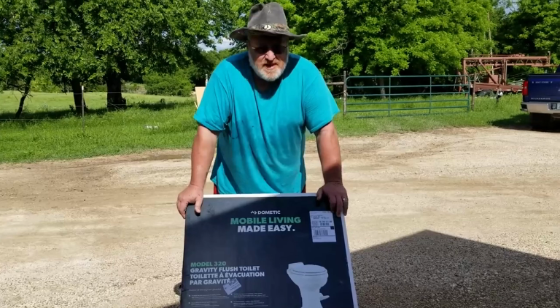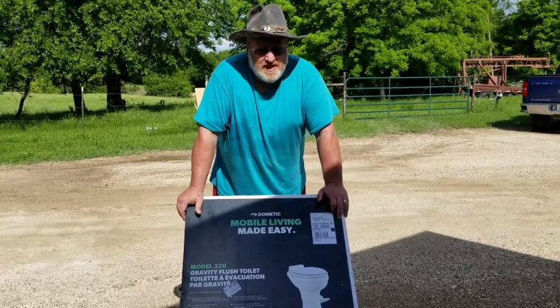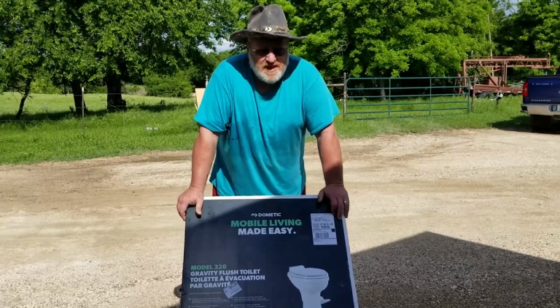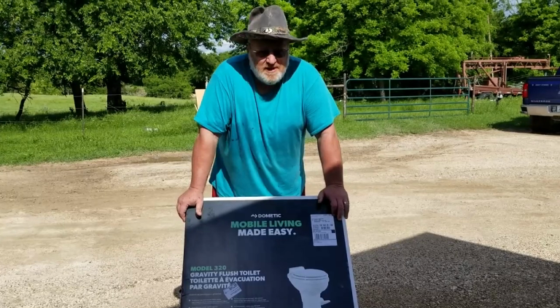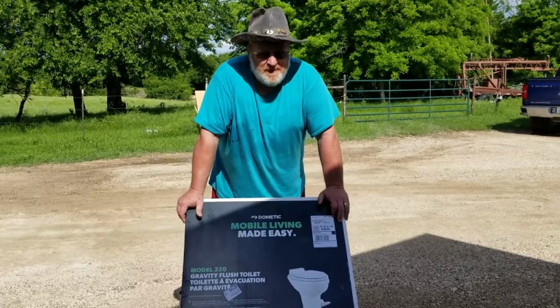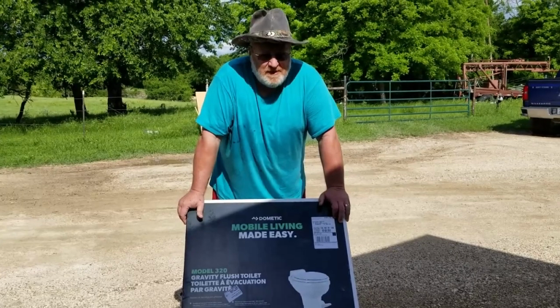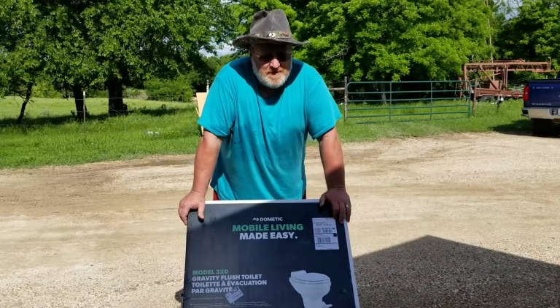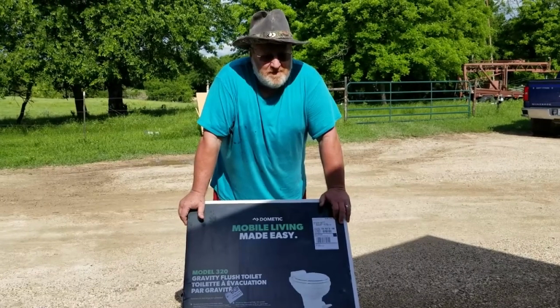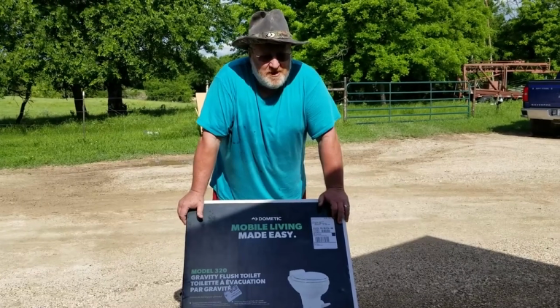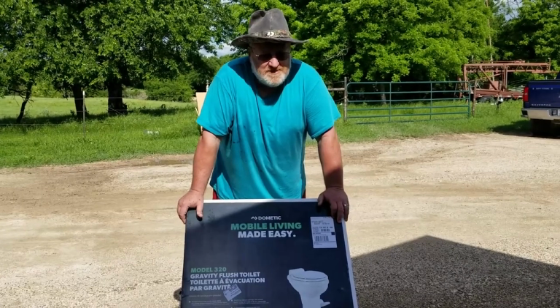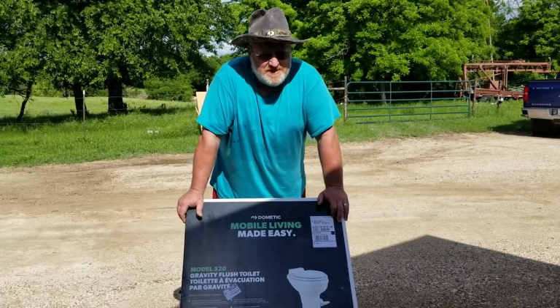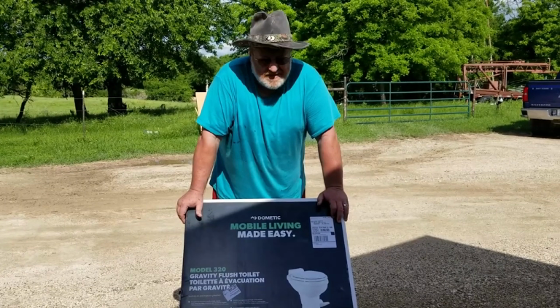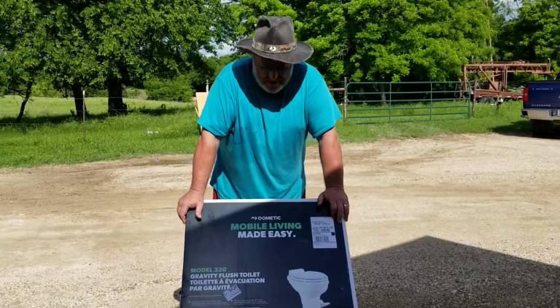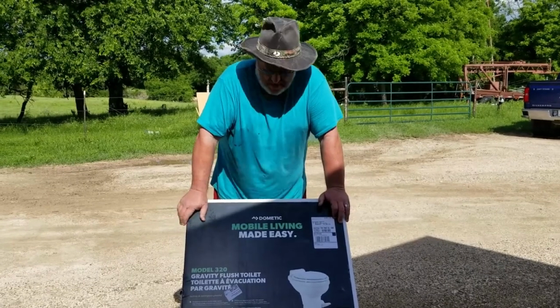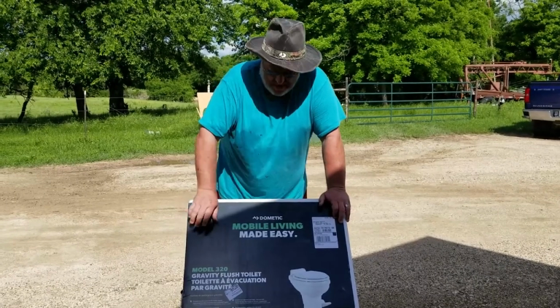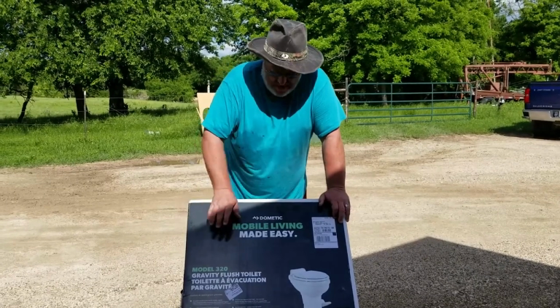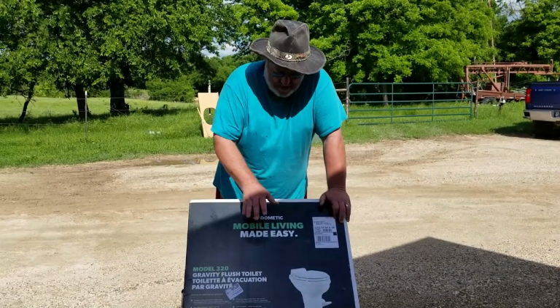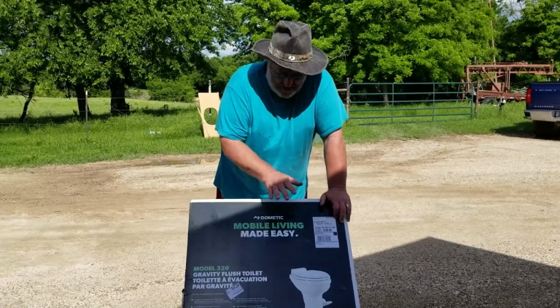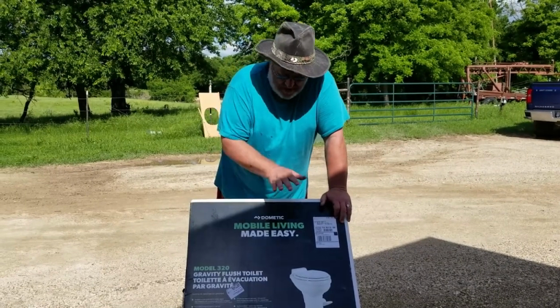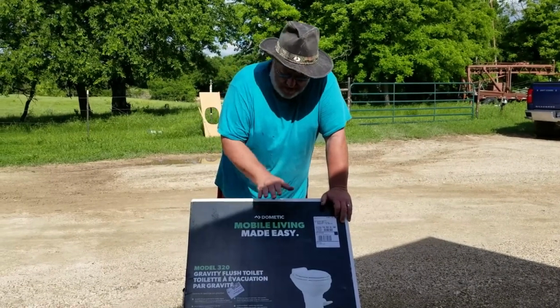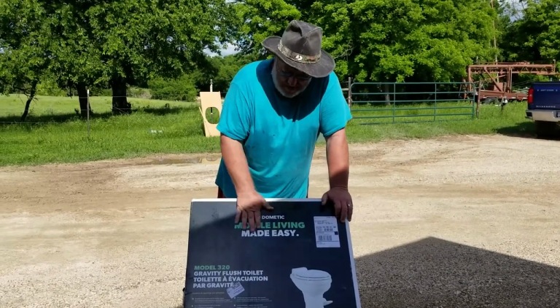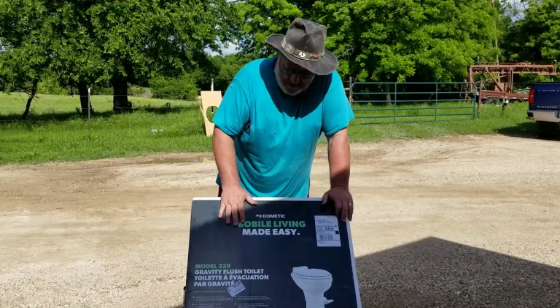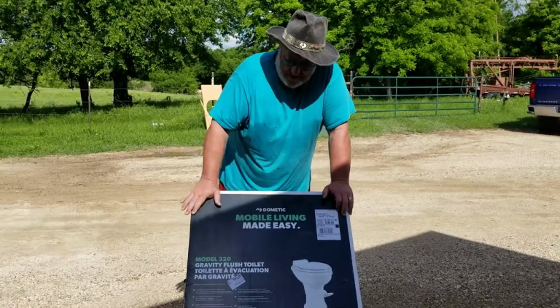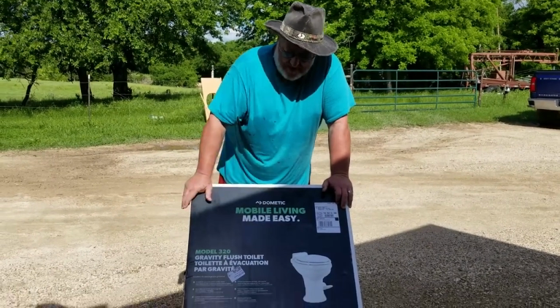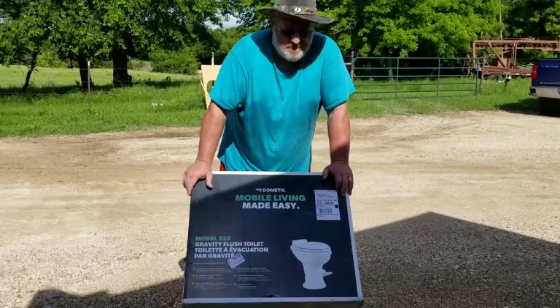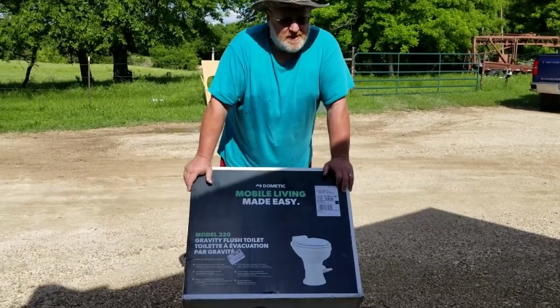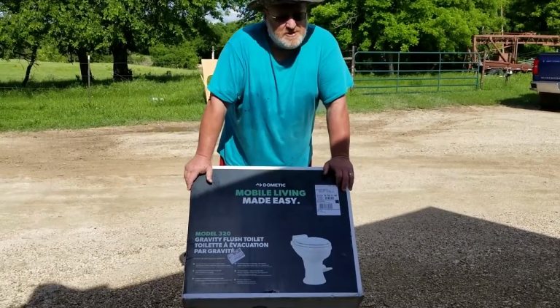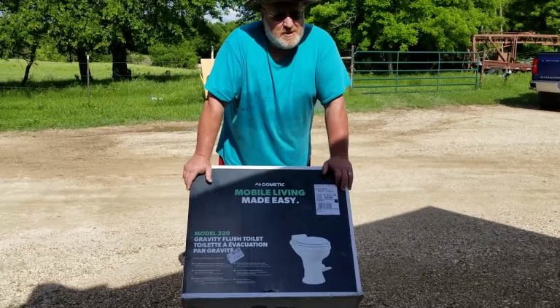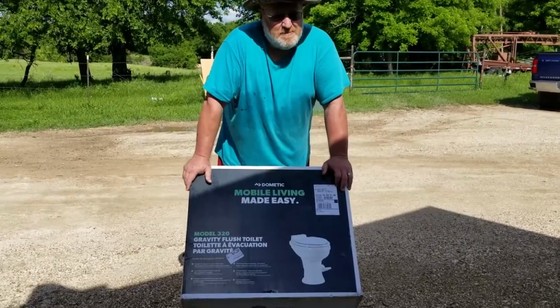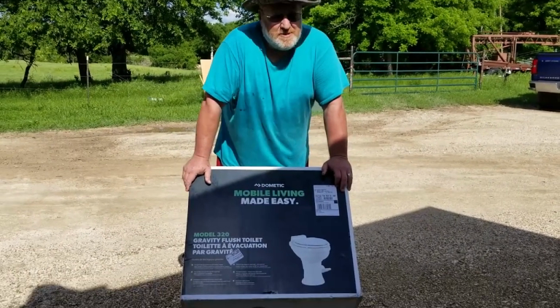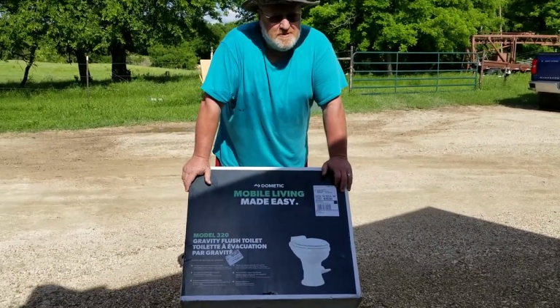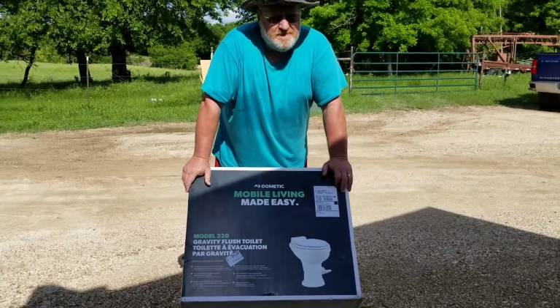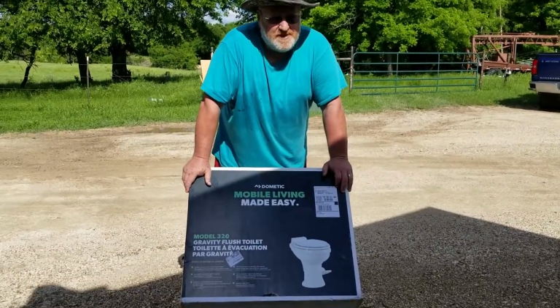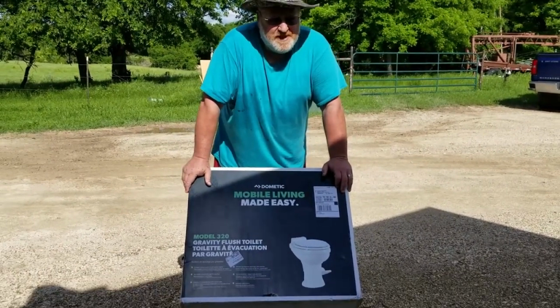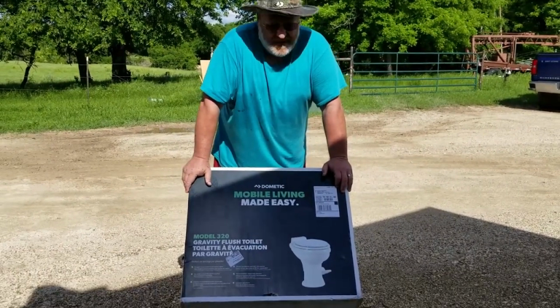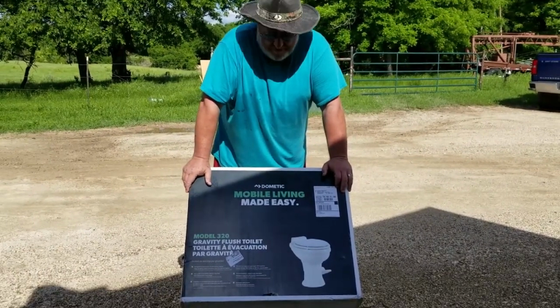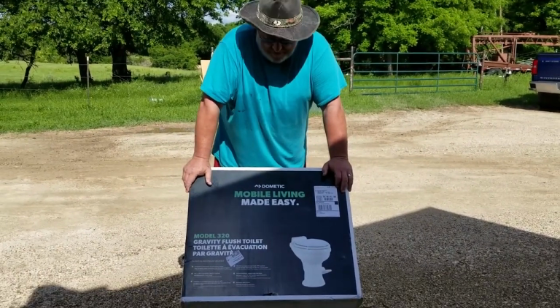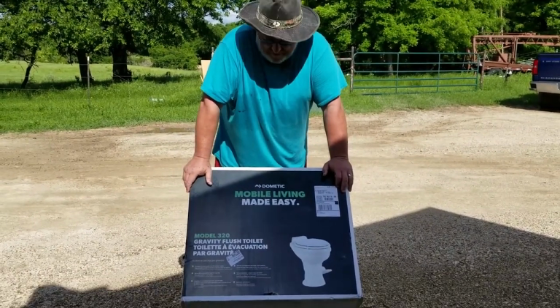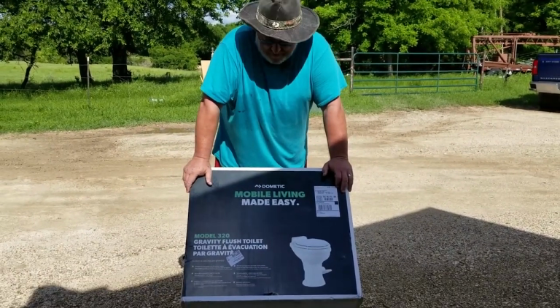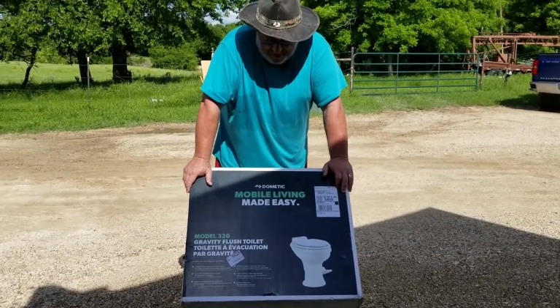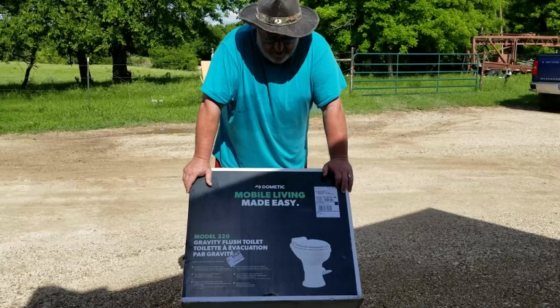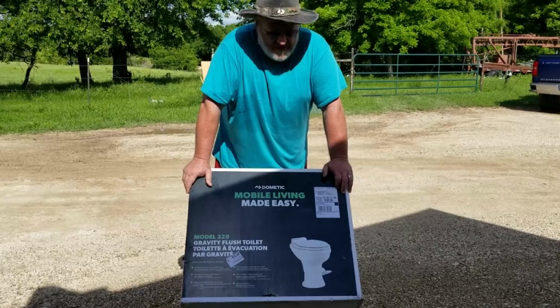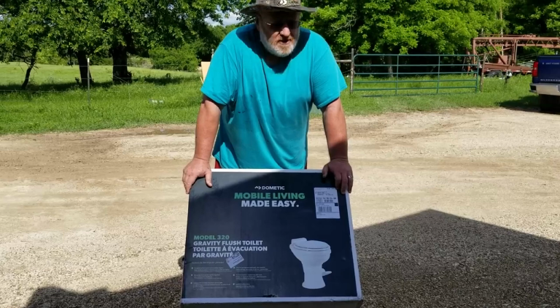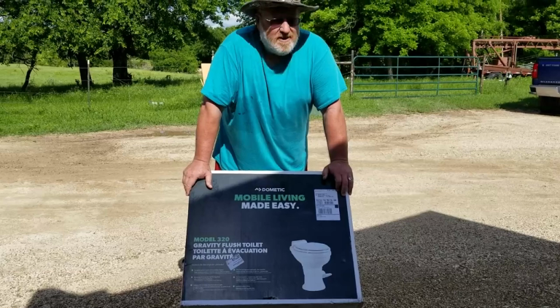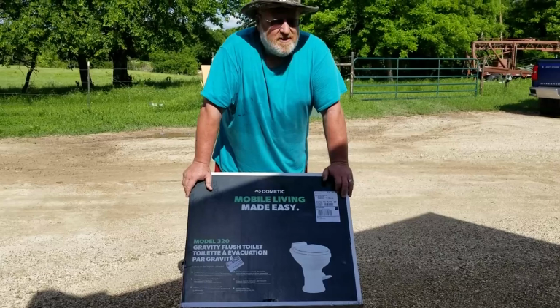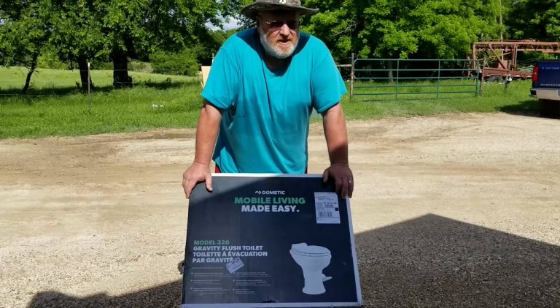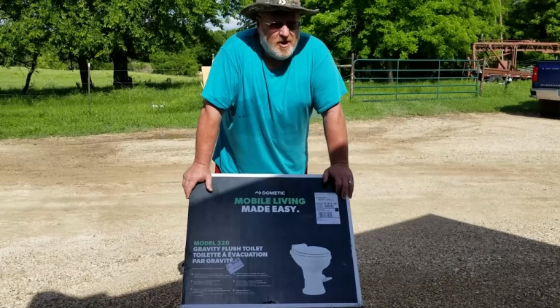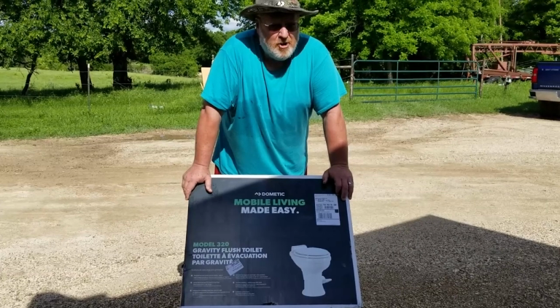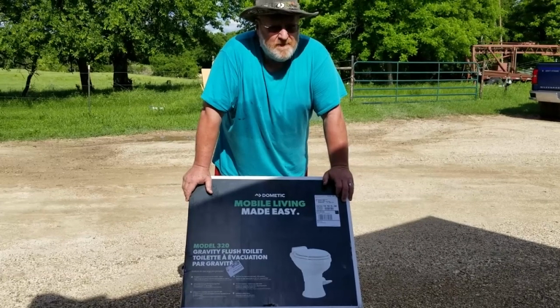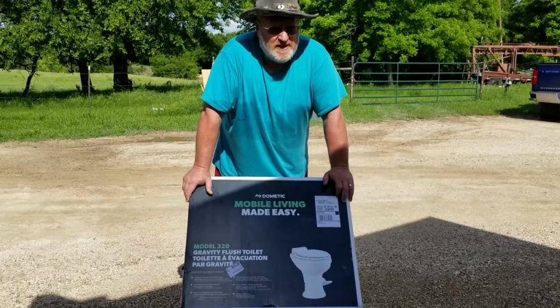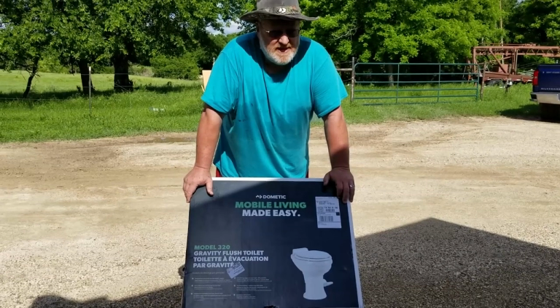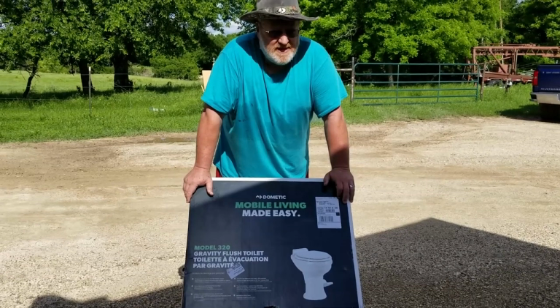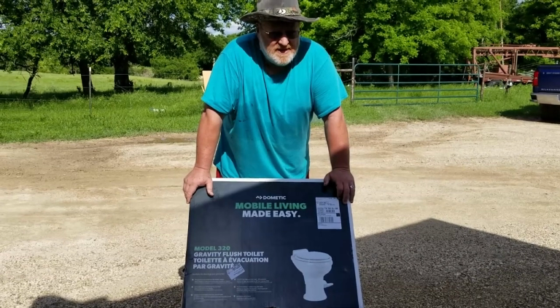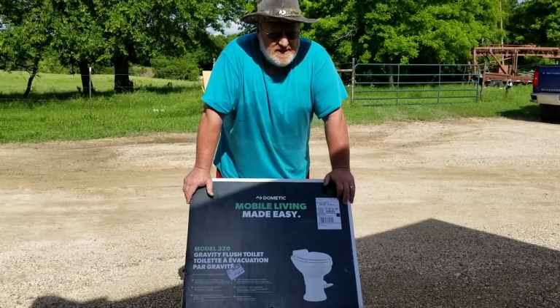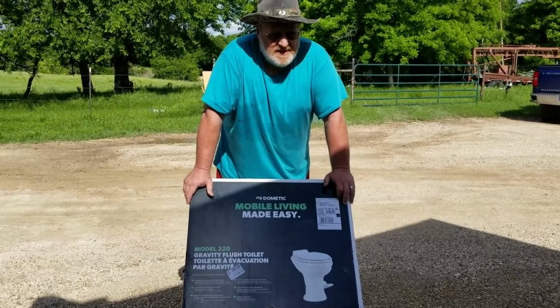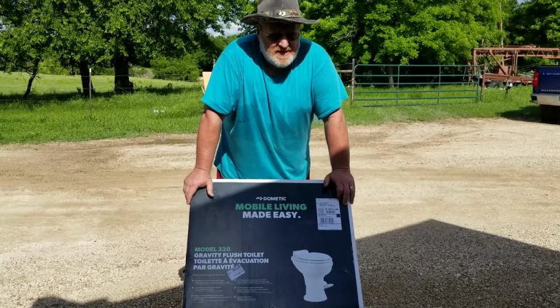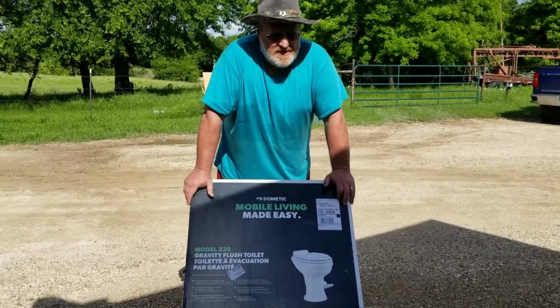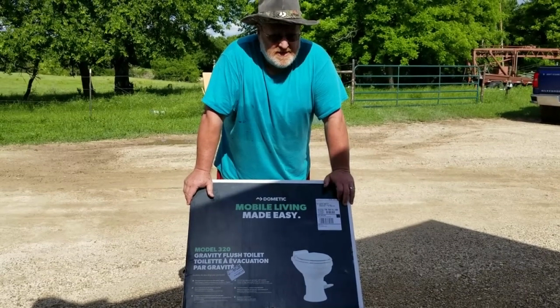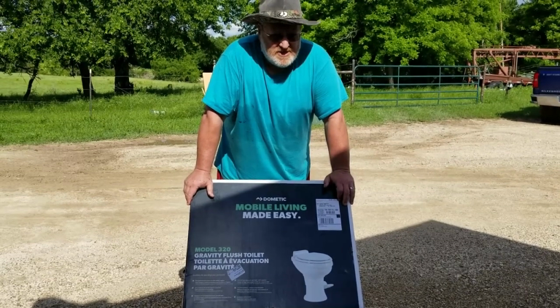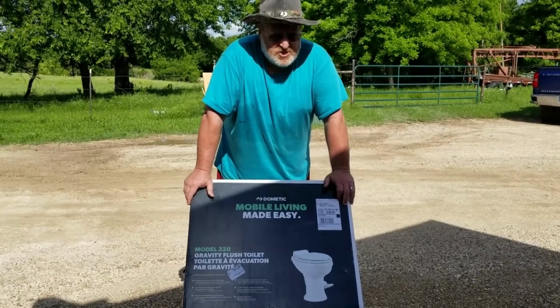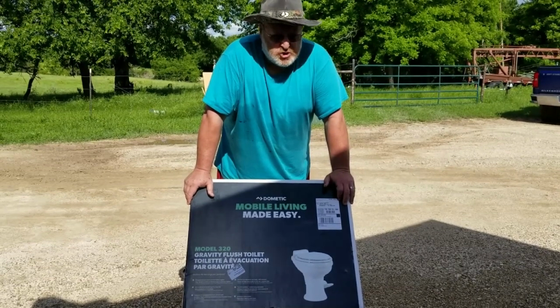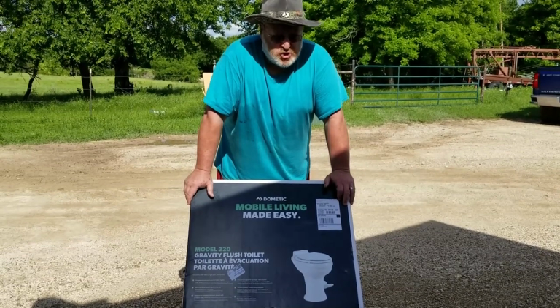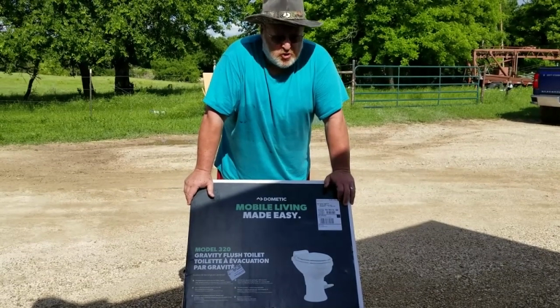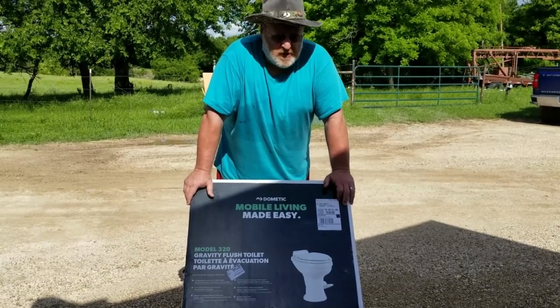Hello, family and friends. Project number two for the day — we're going to replace our RV toilet.